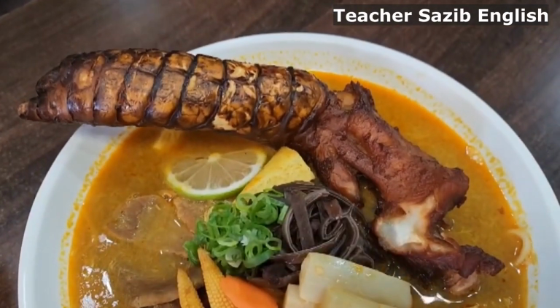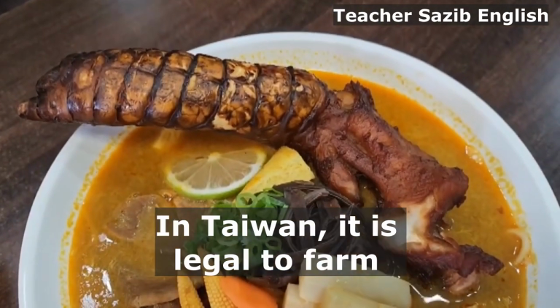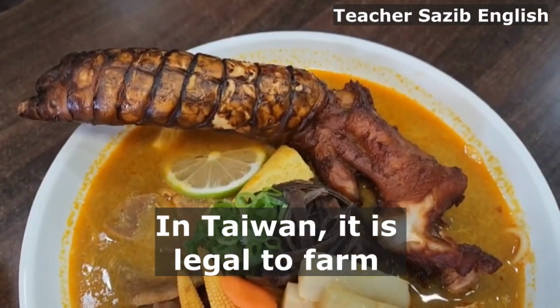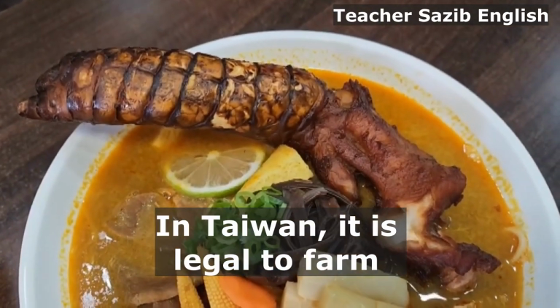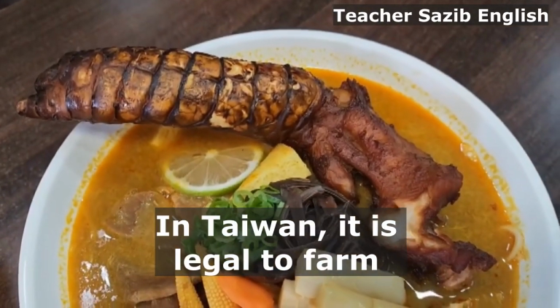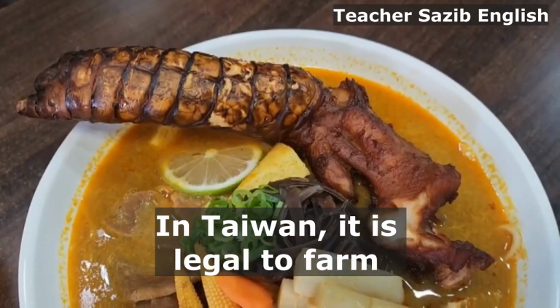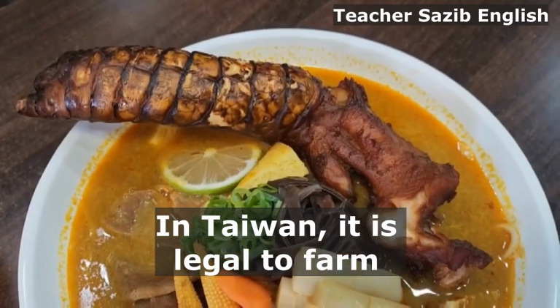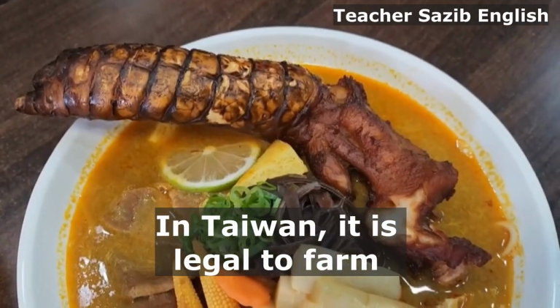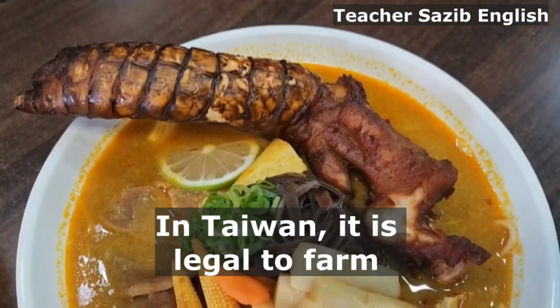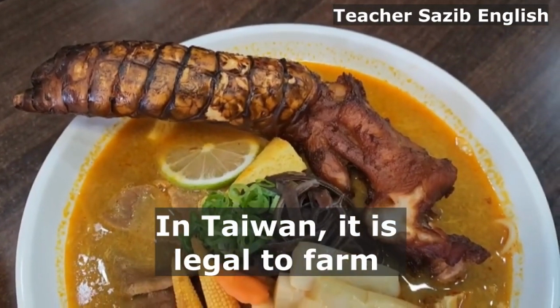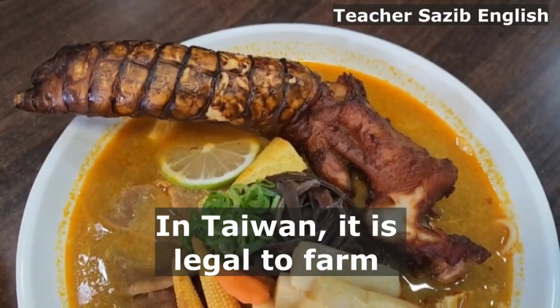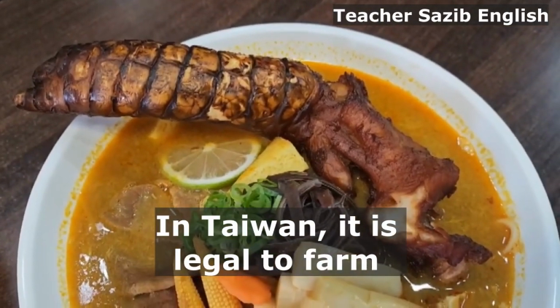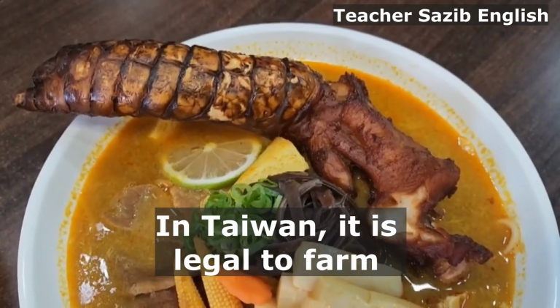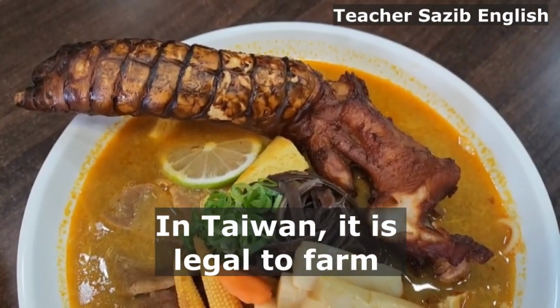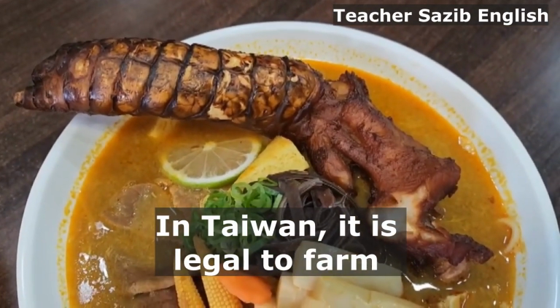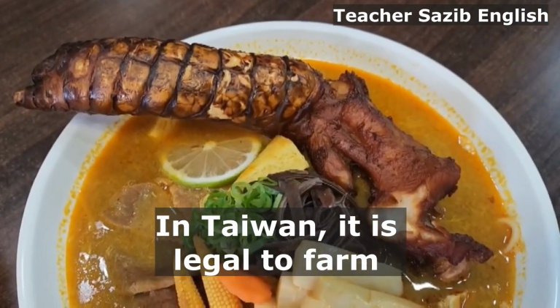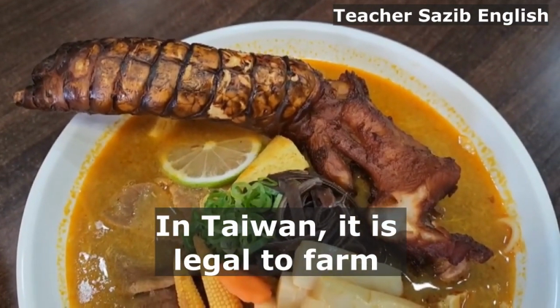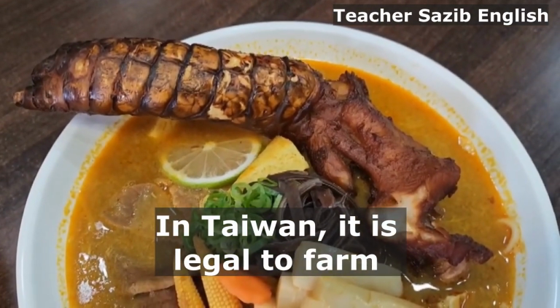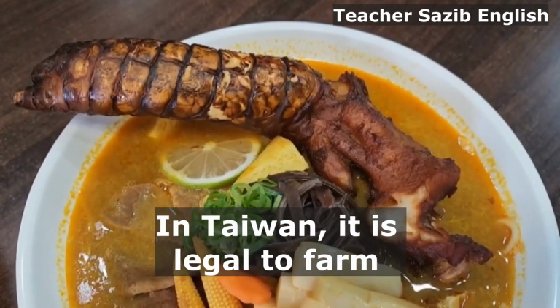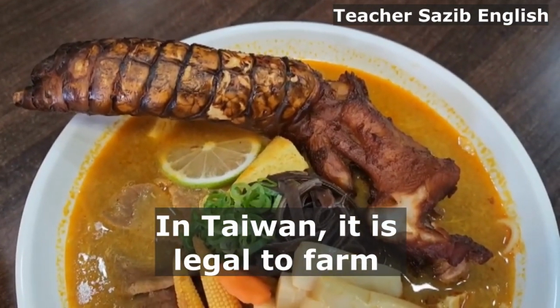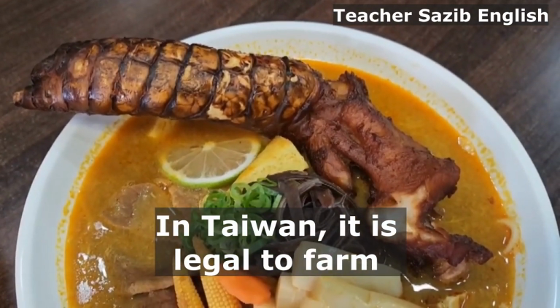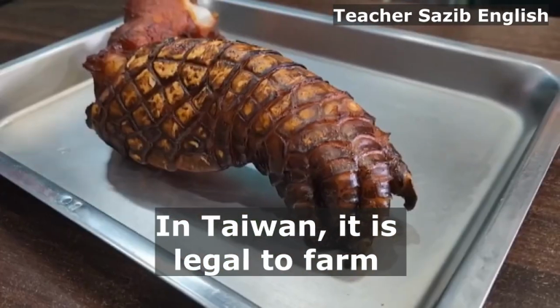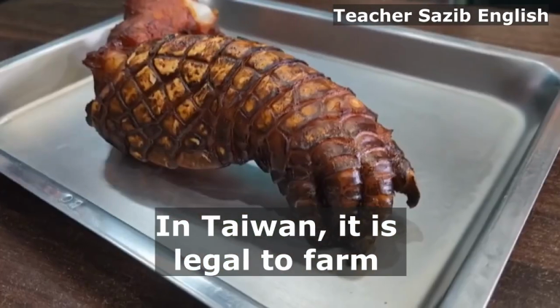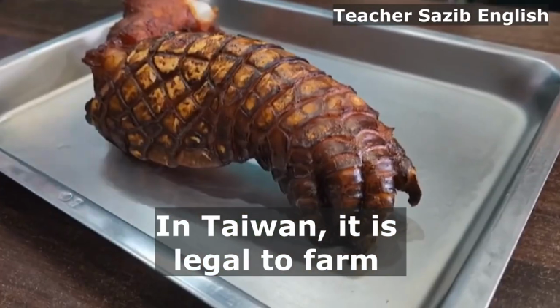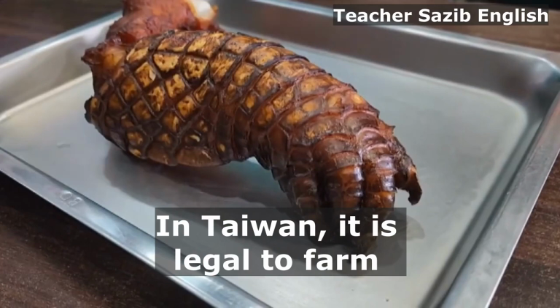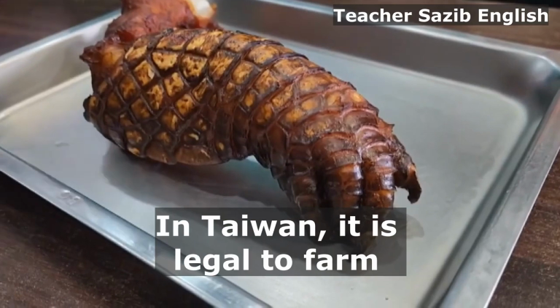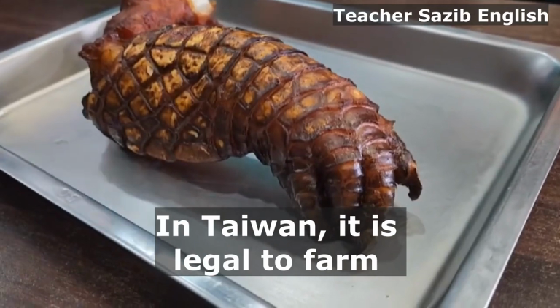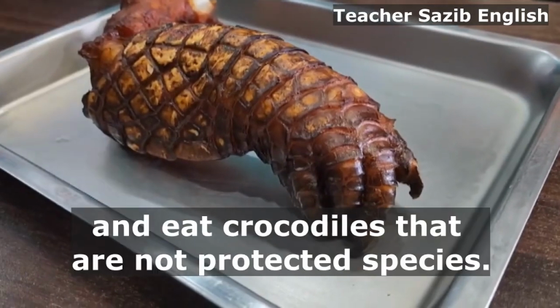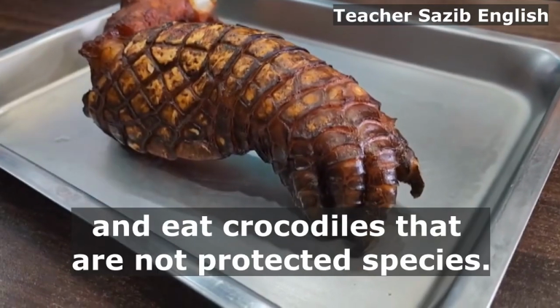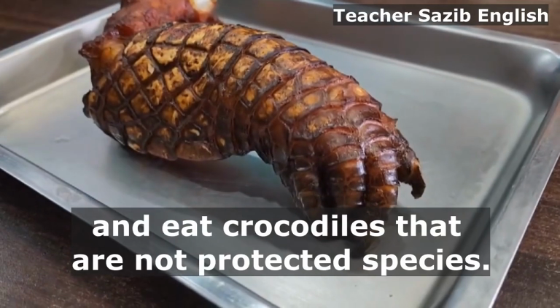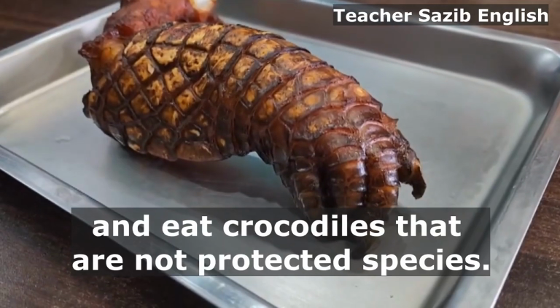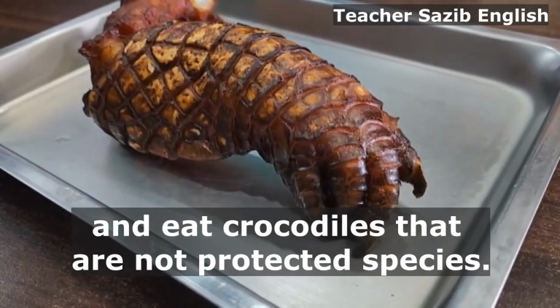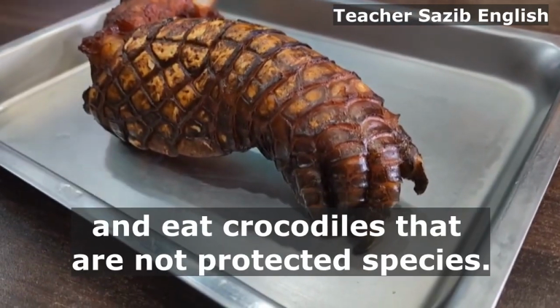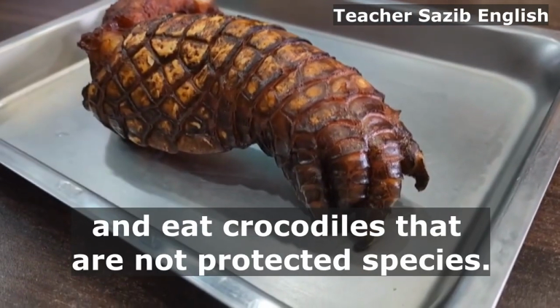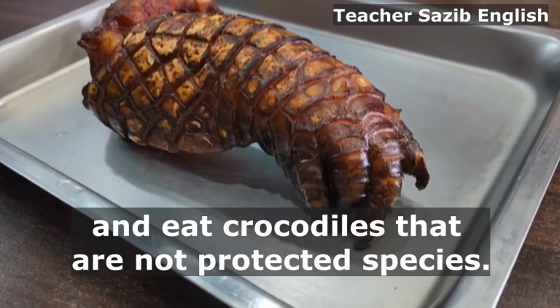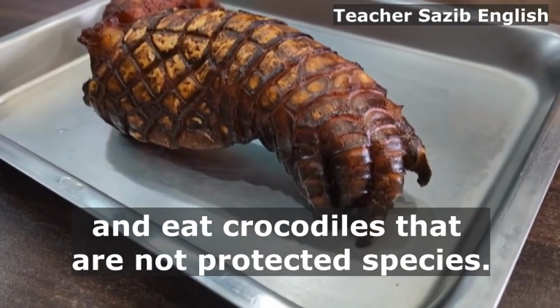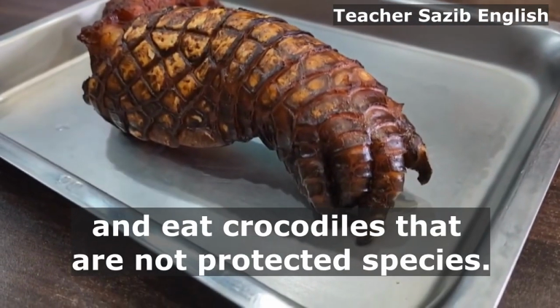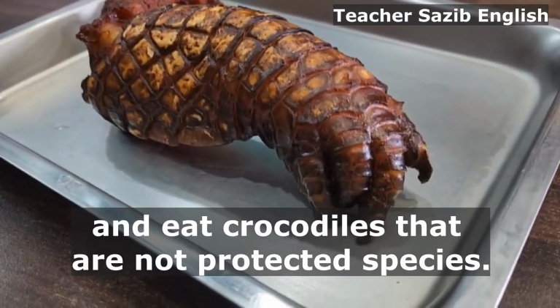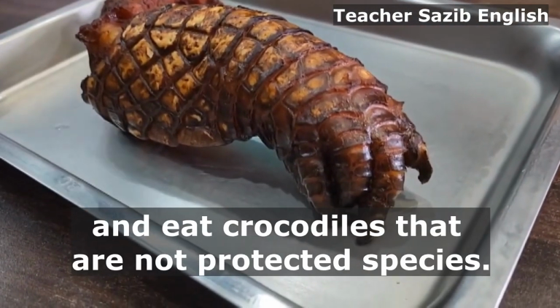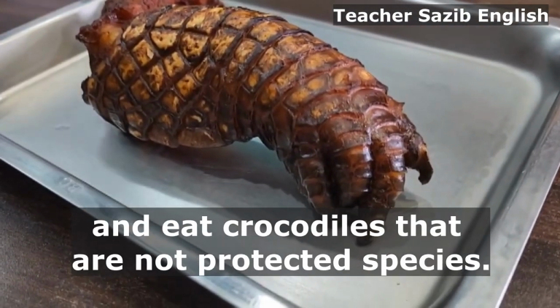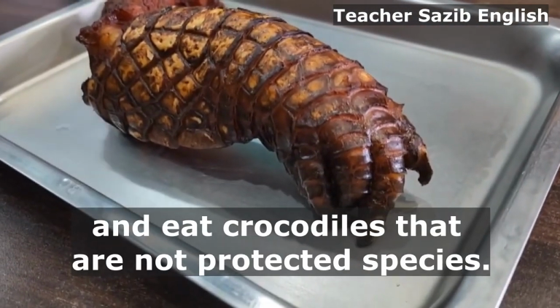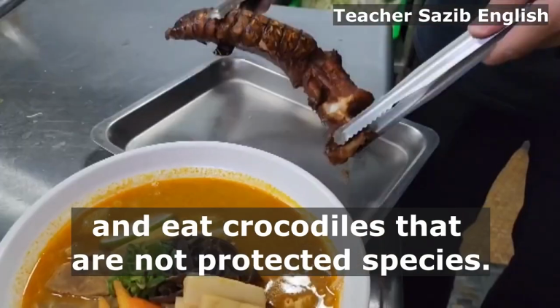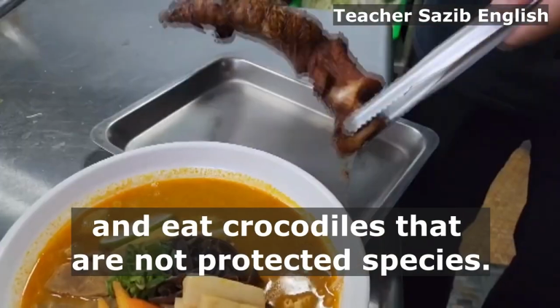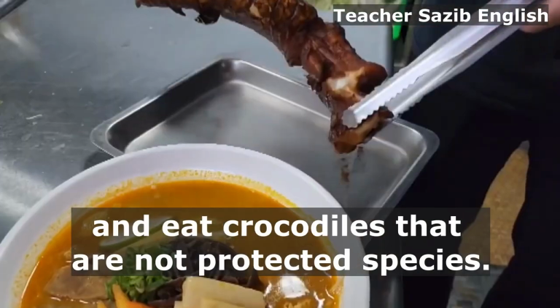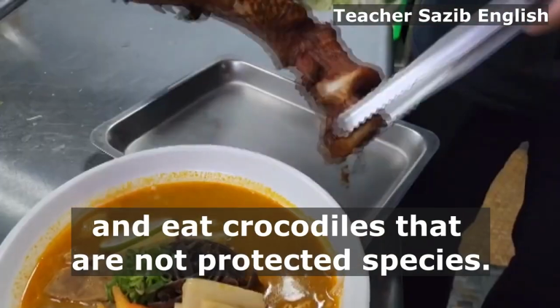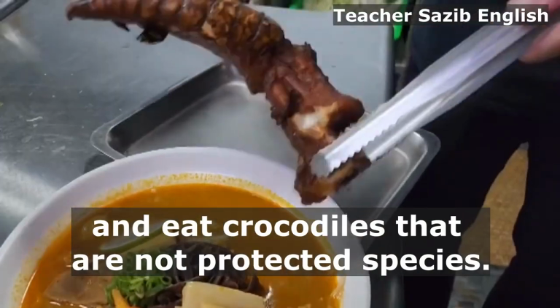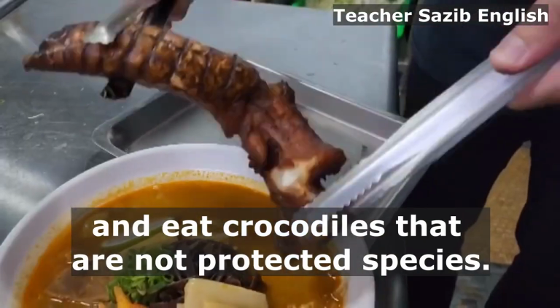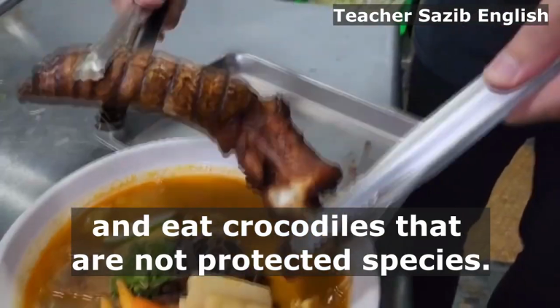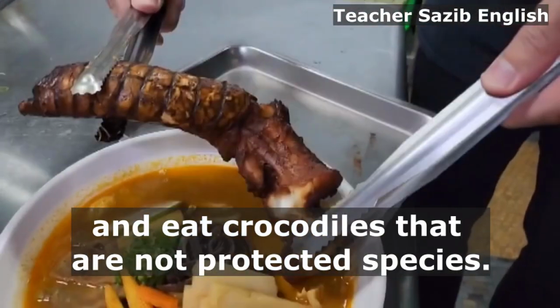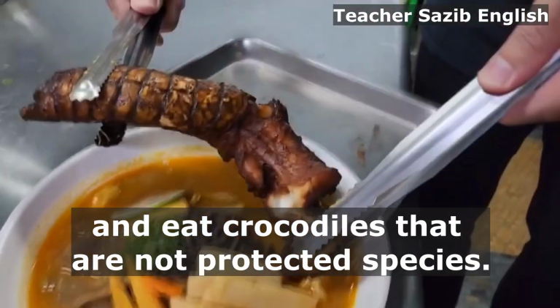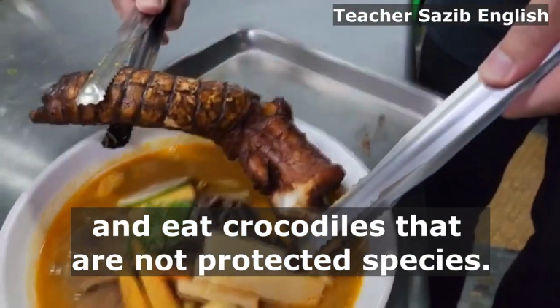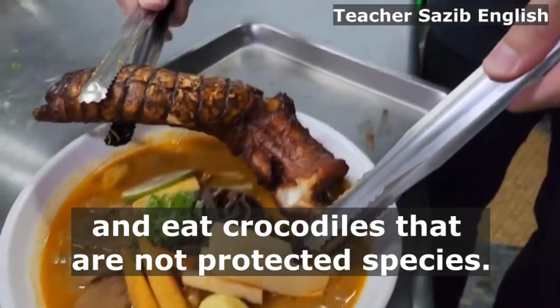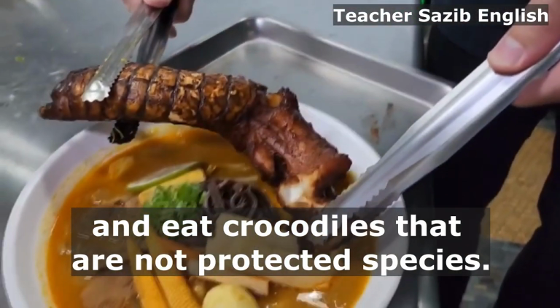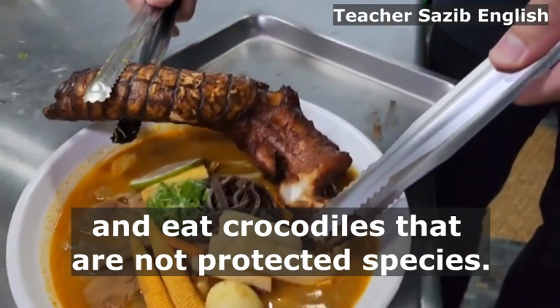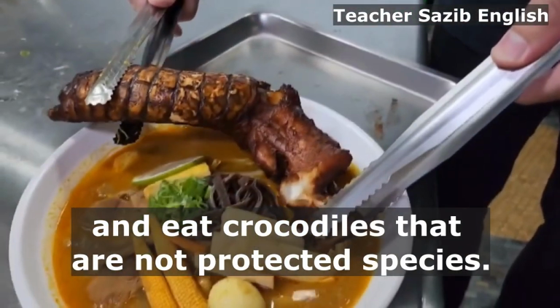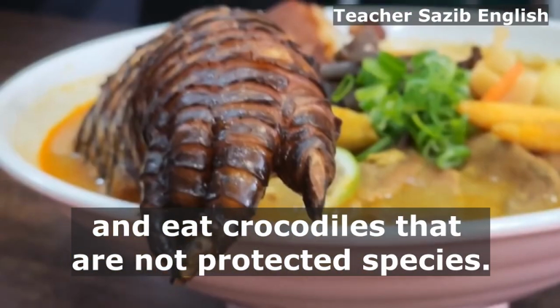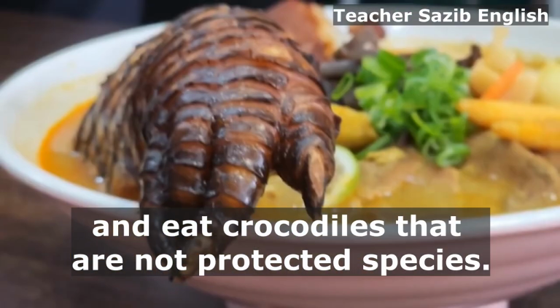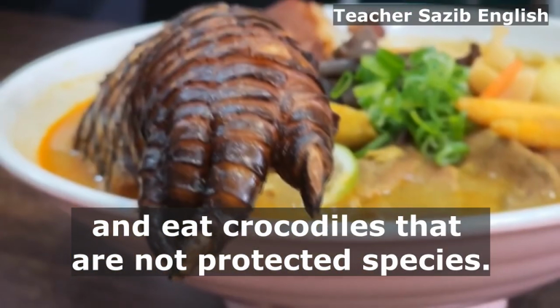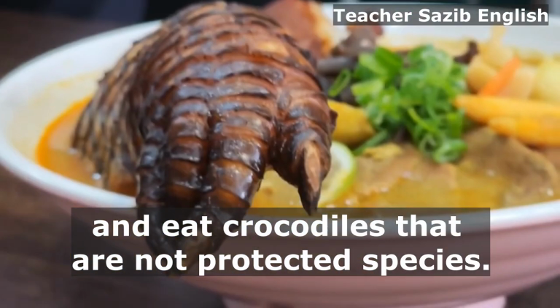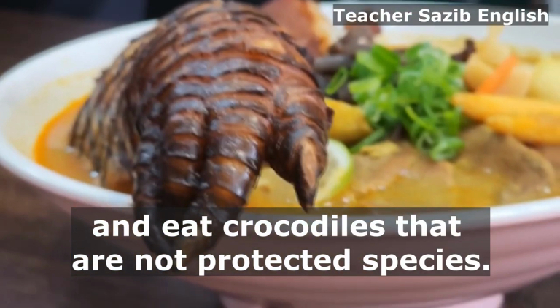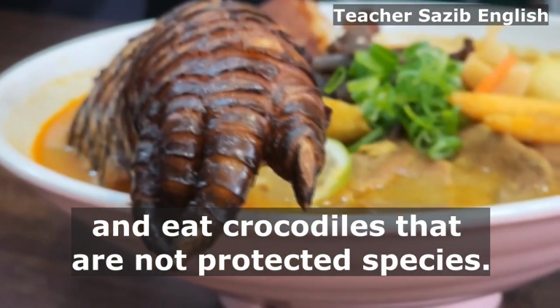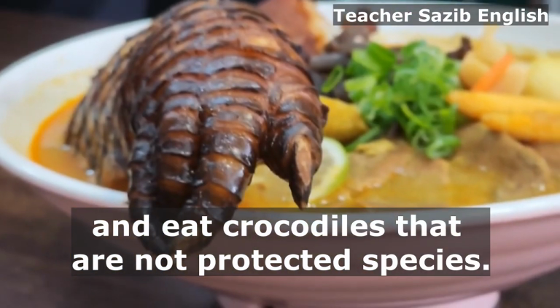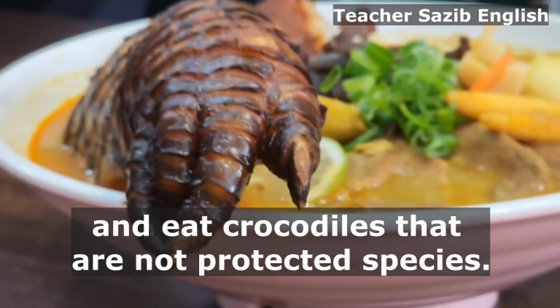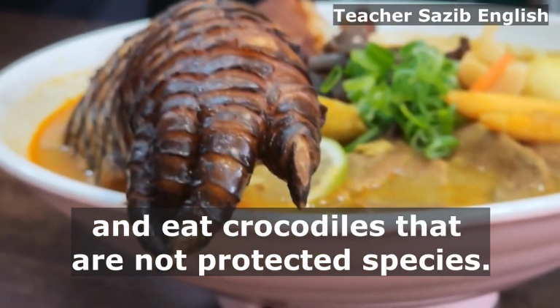In Taiwan, it is legal to farm and eat crocodiles that are not protected species.